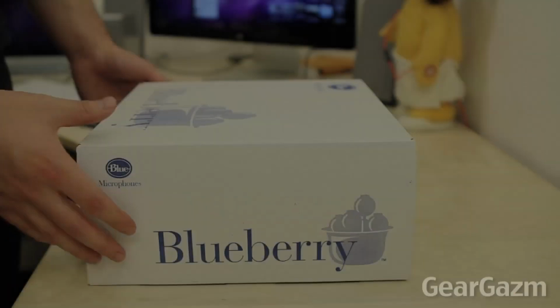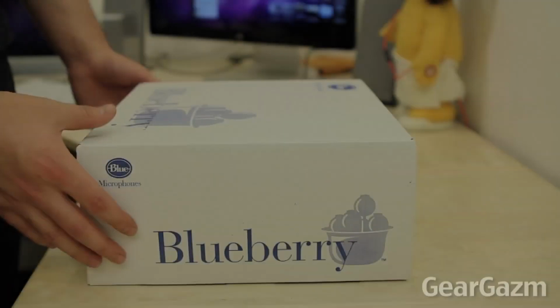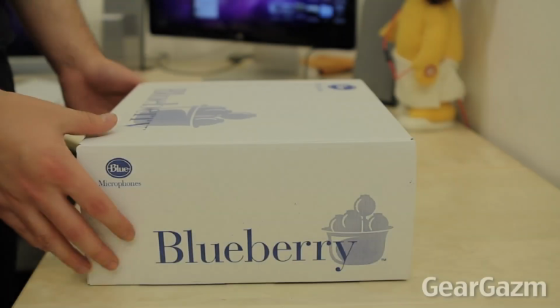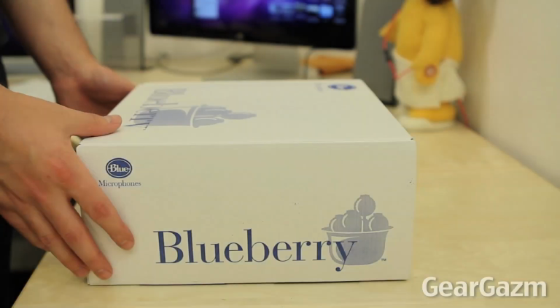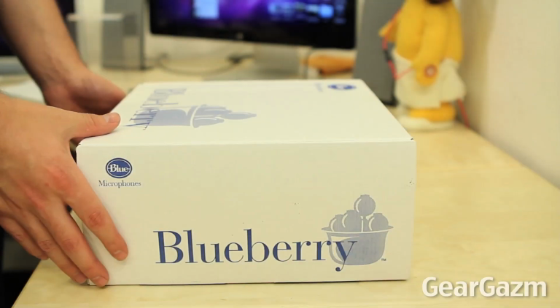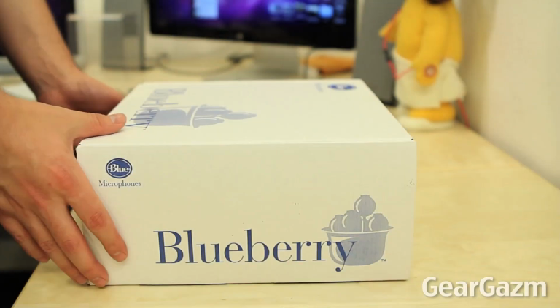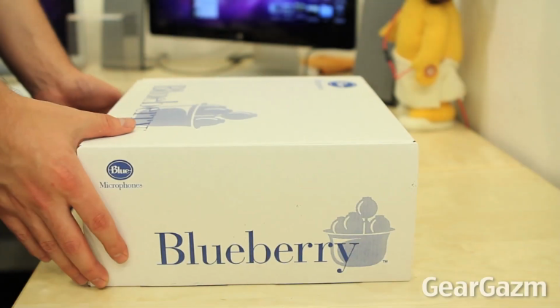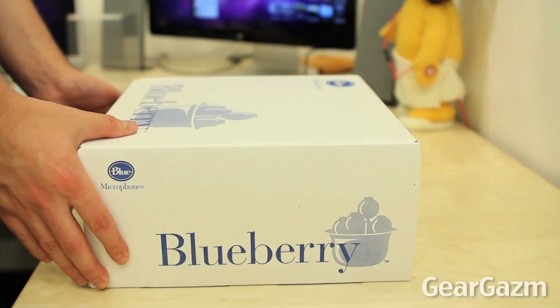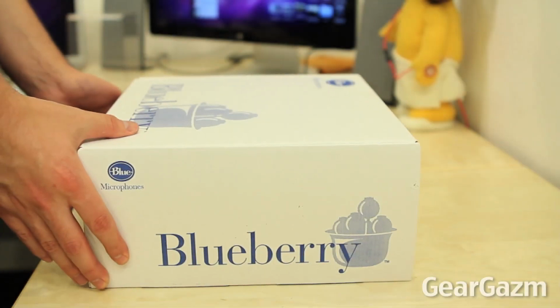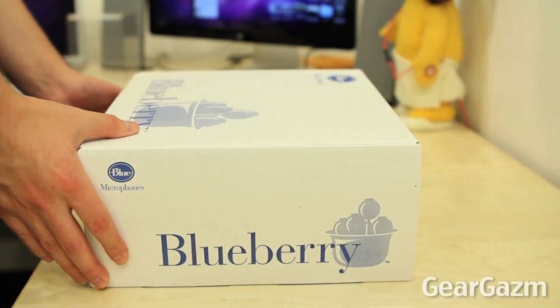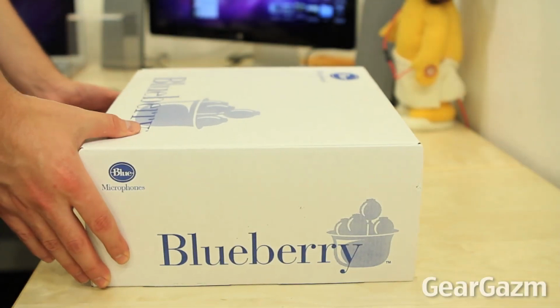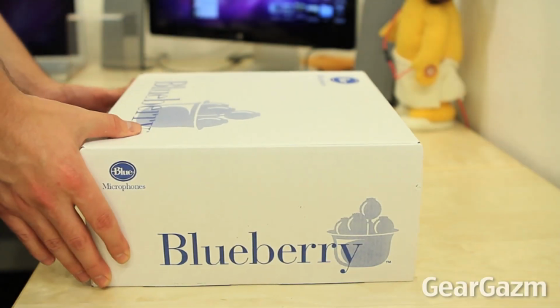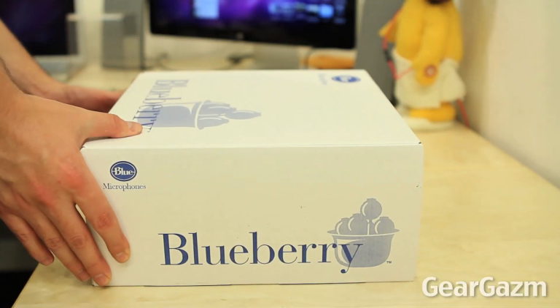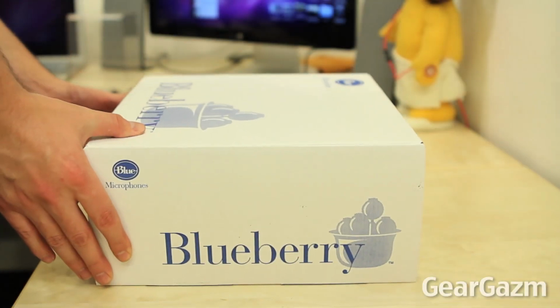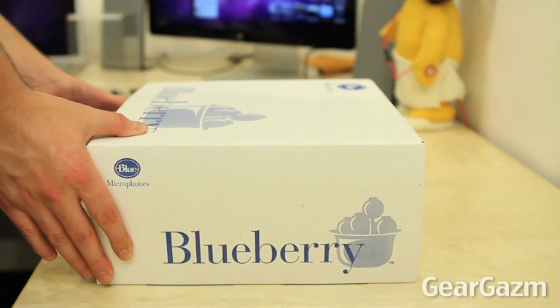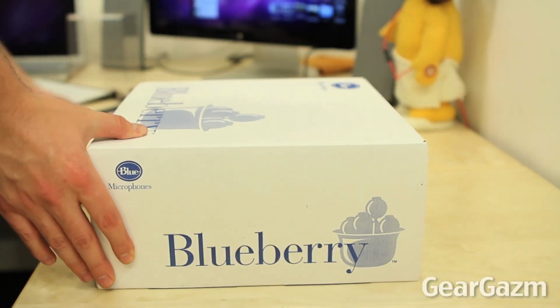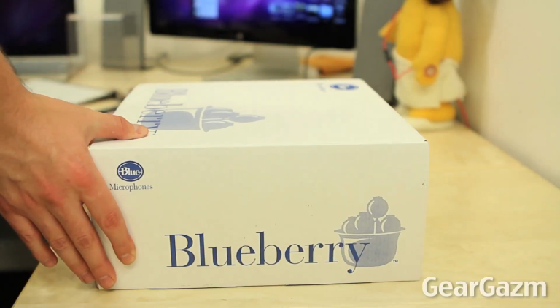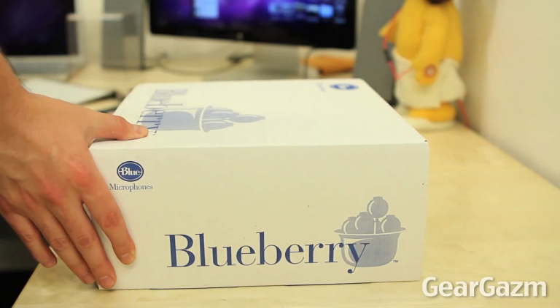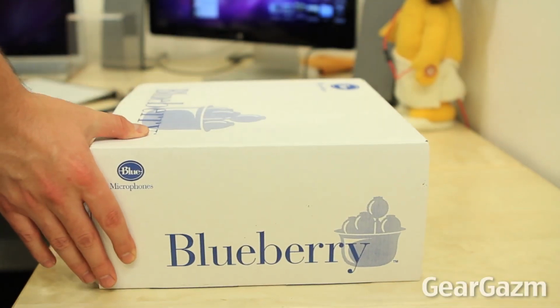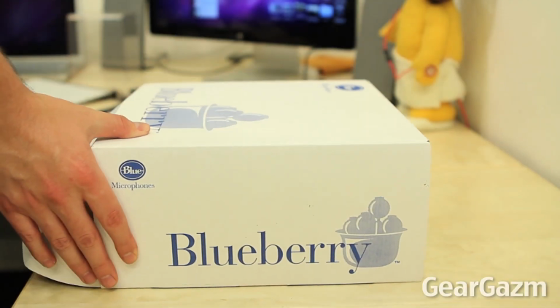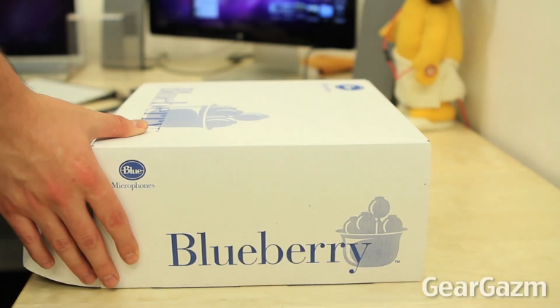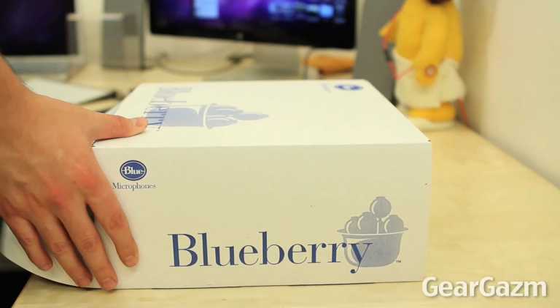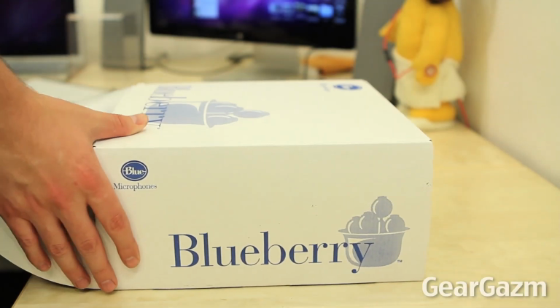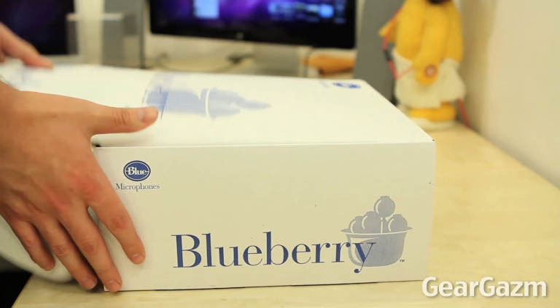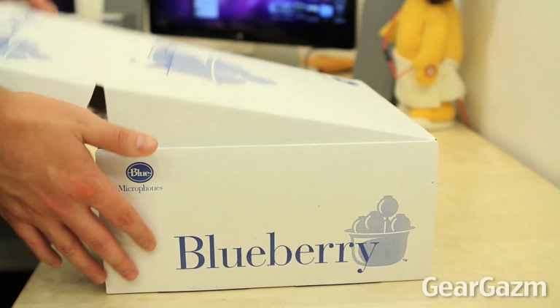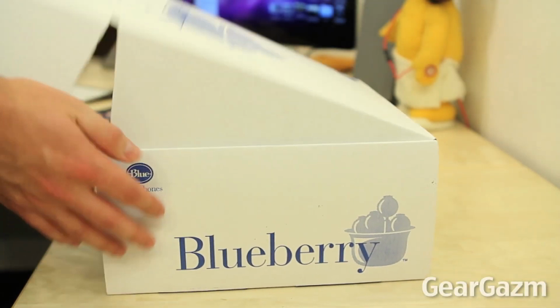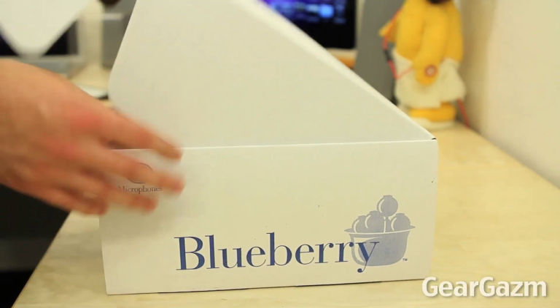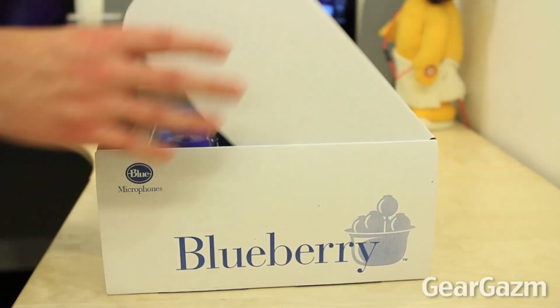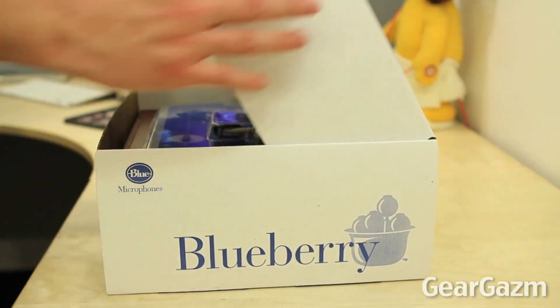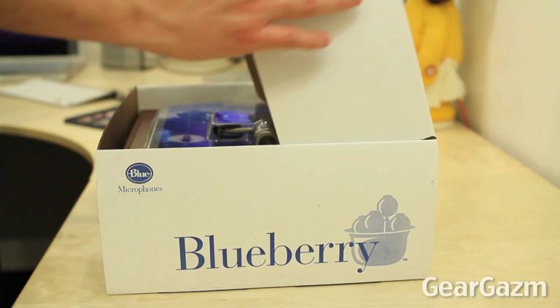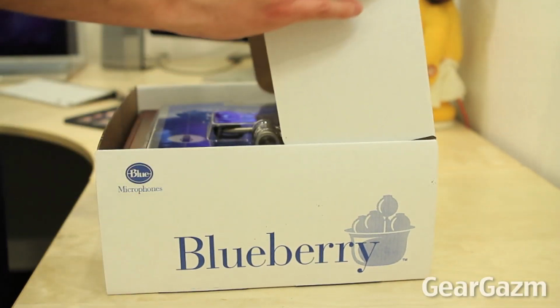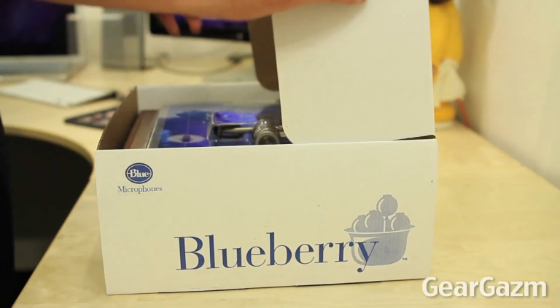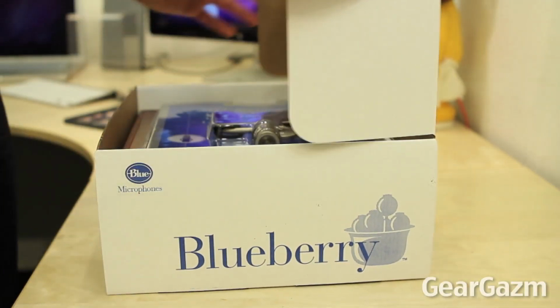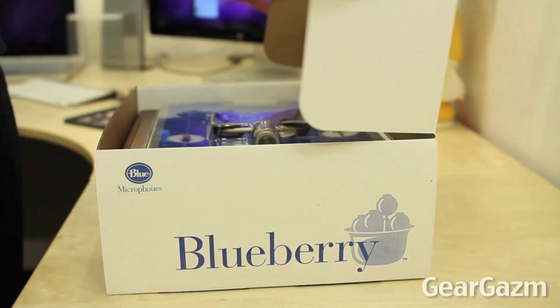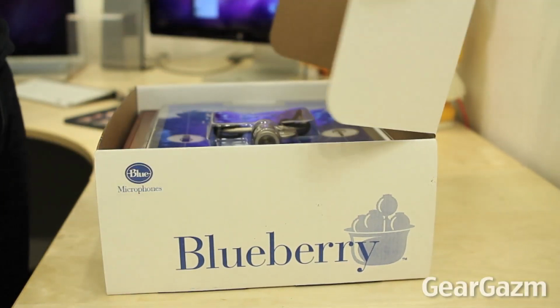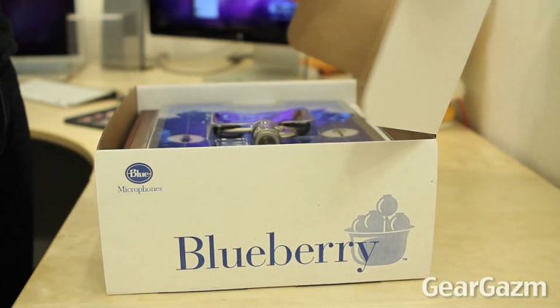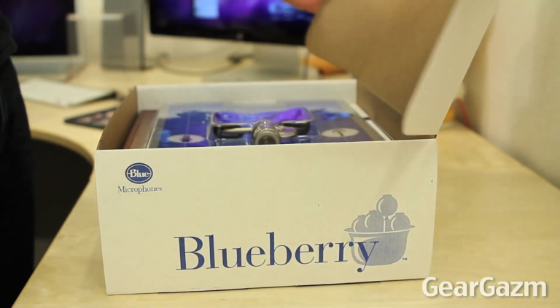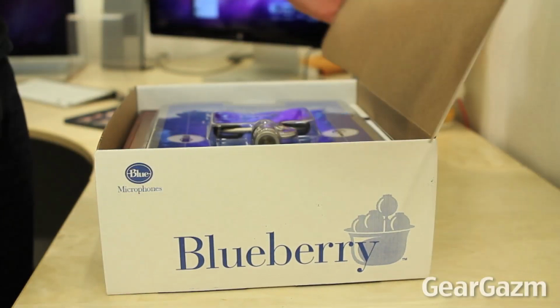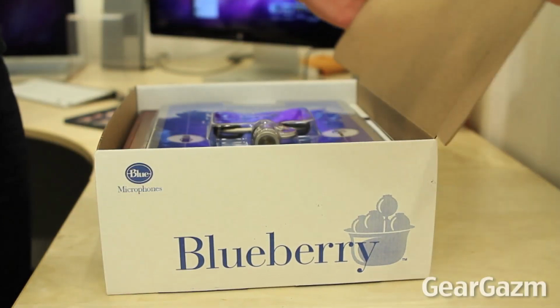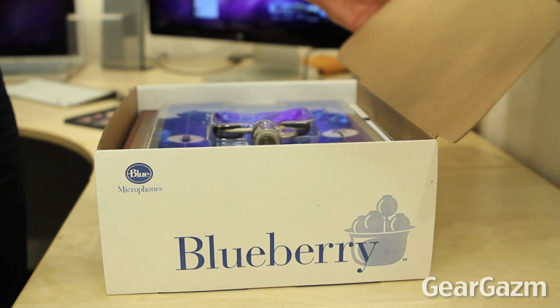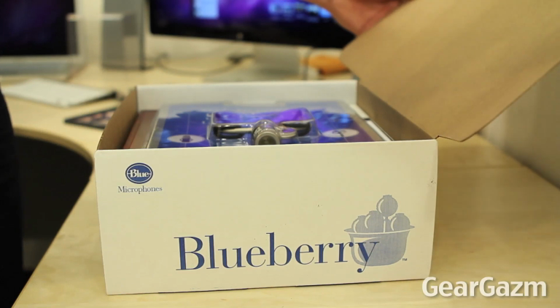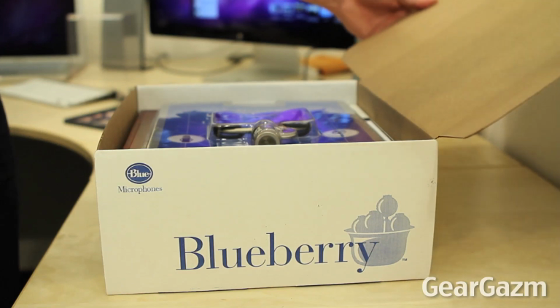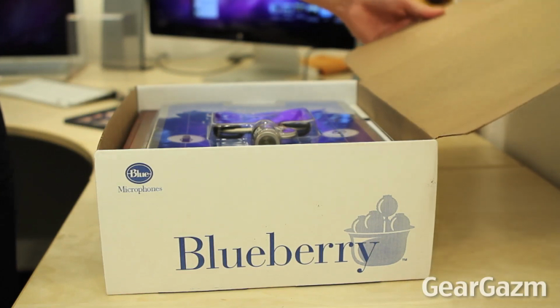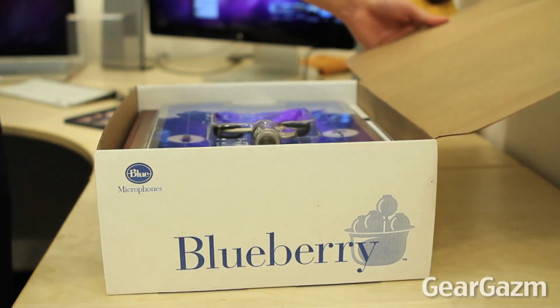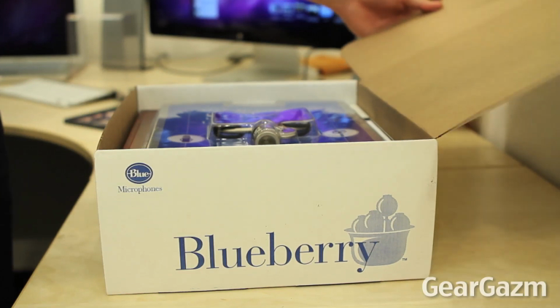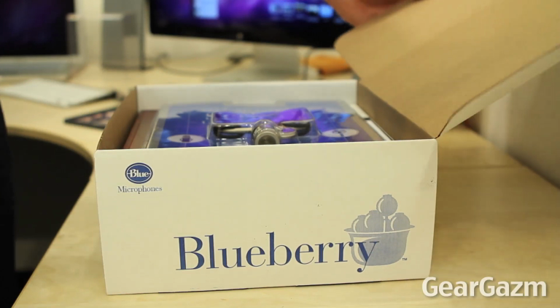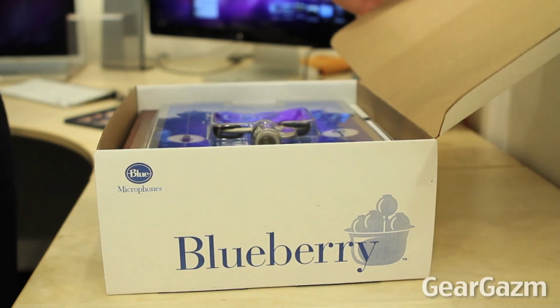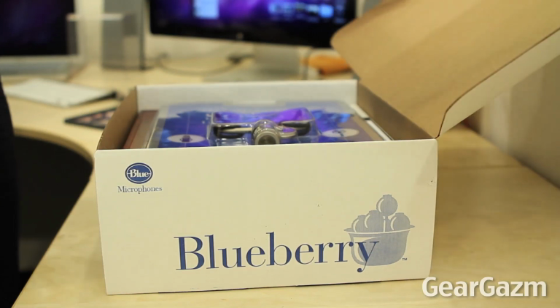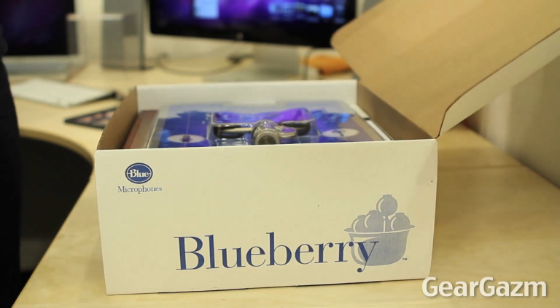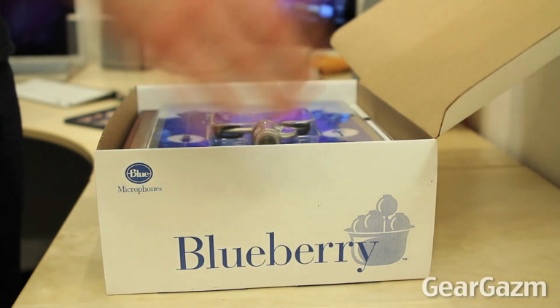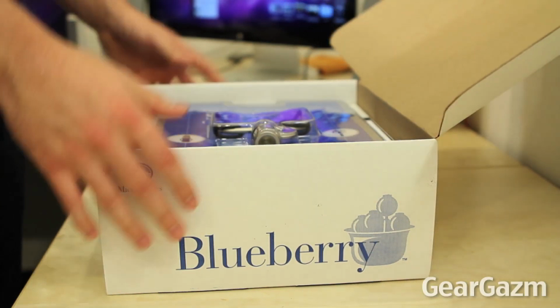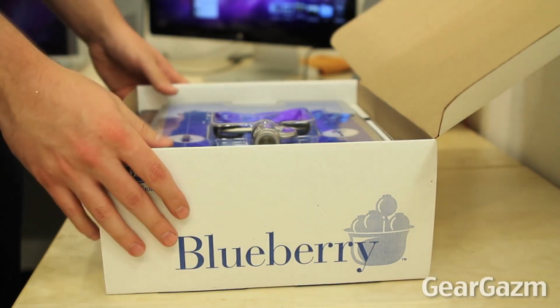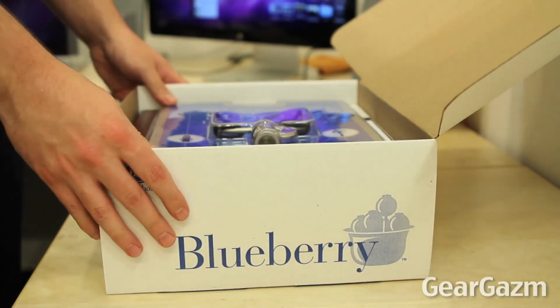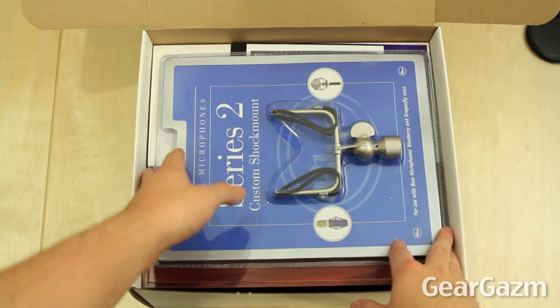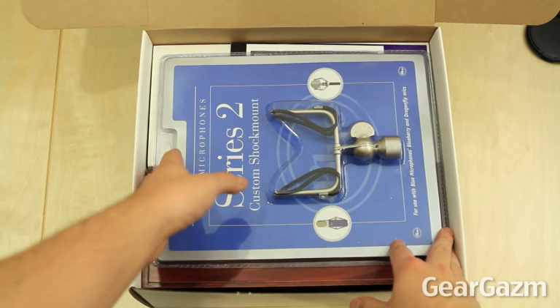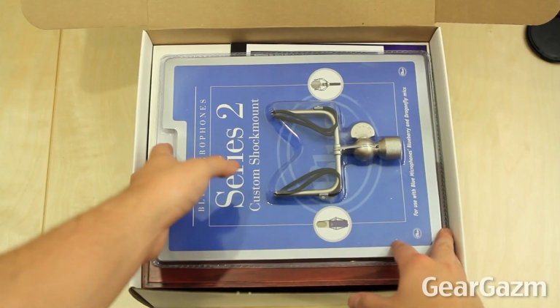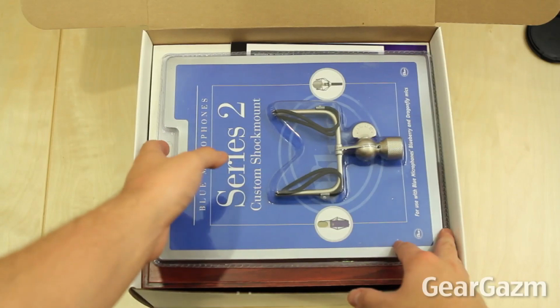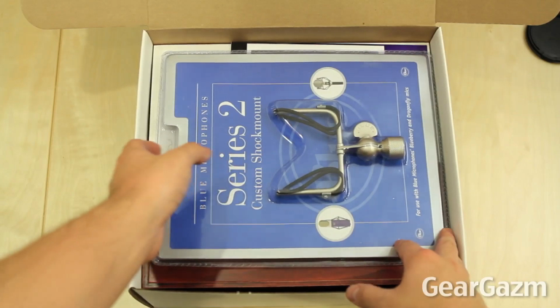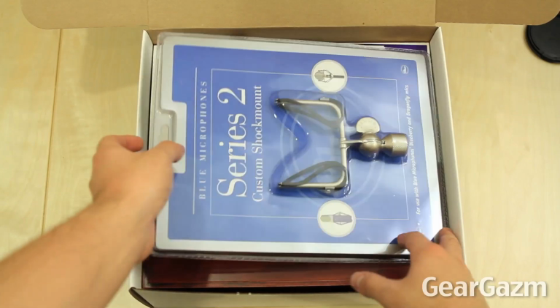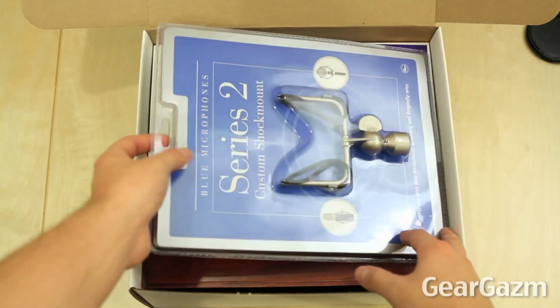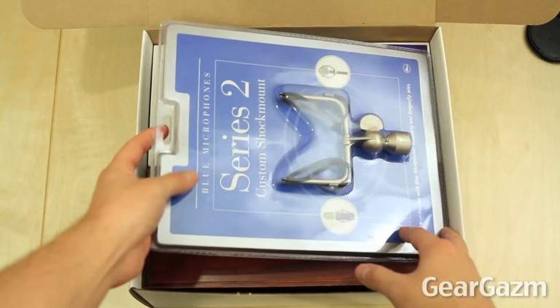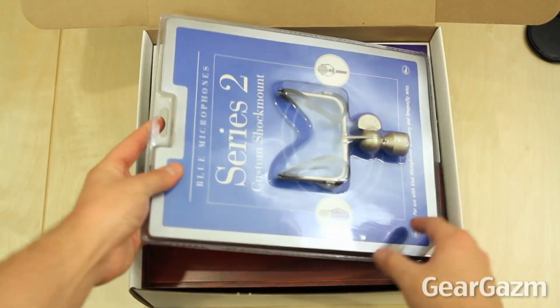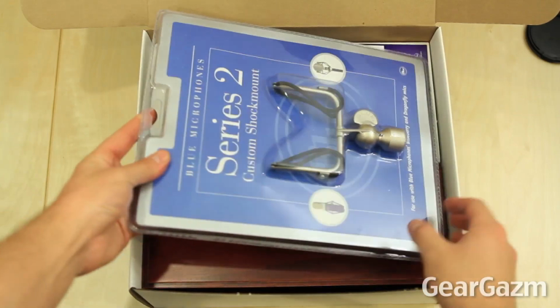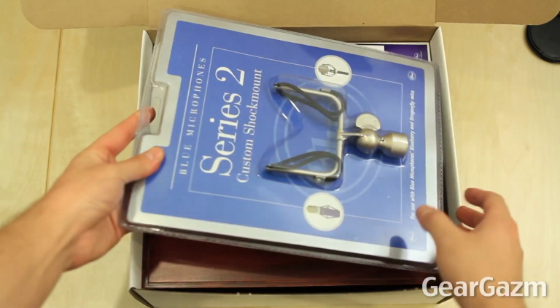What's going on guys, Jonathan here with GearGasm, got an unboxing of the Blue Microphones Blueberry Large Diaphragm Cardioid Condenser Microphone.